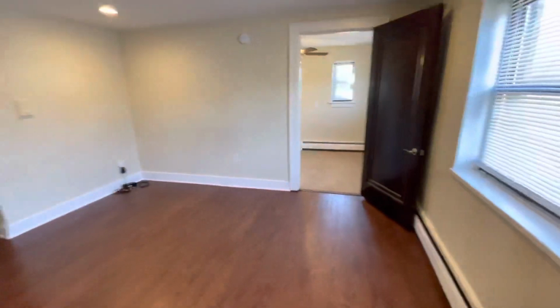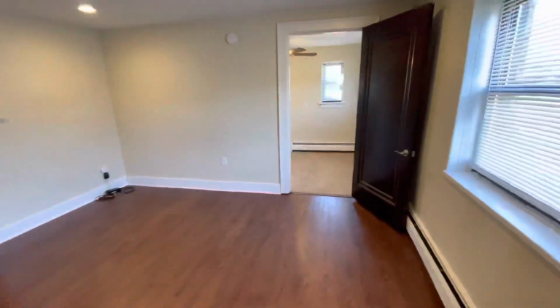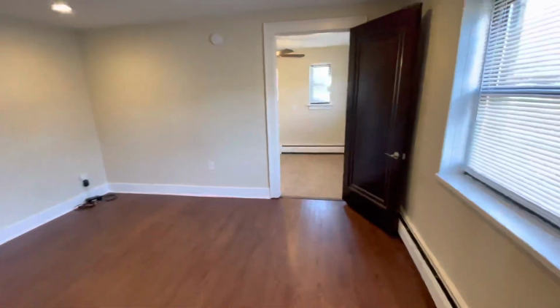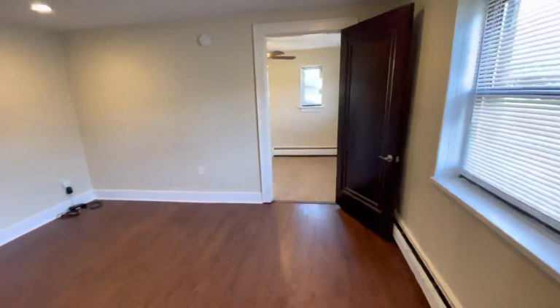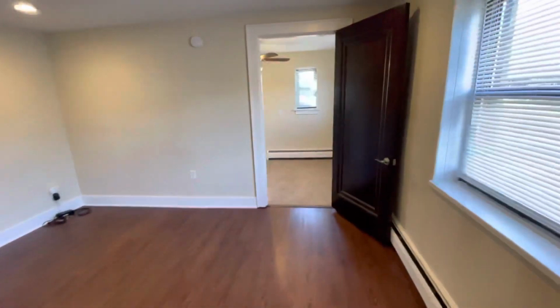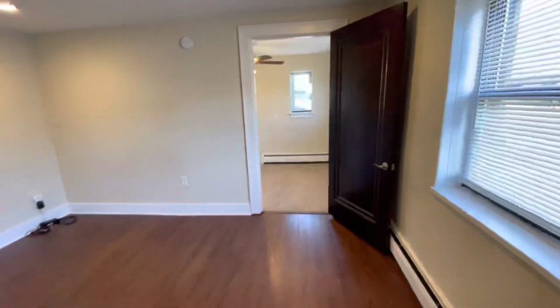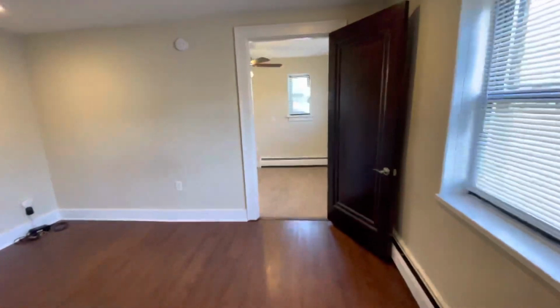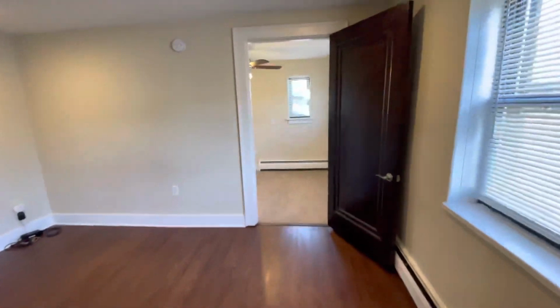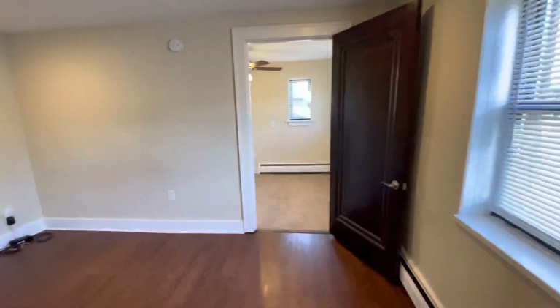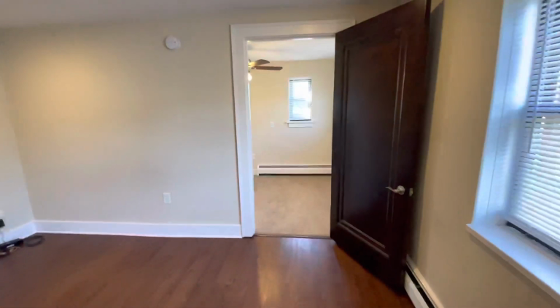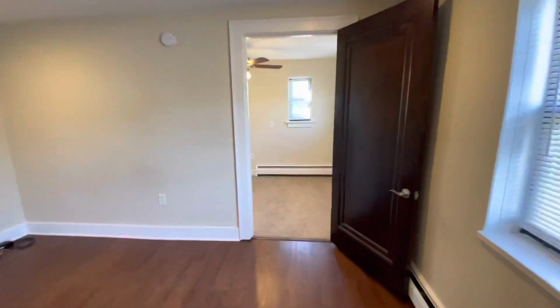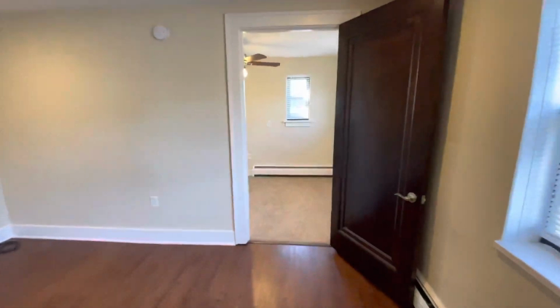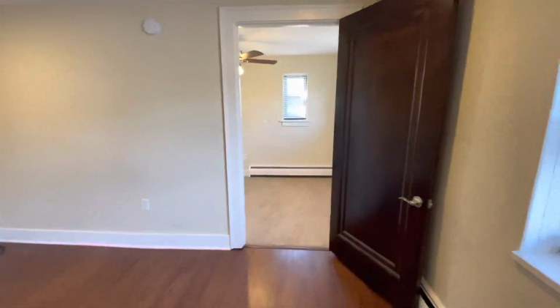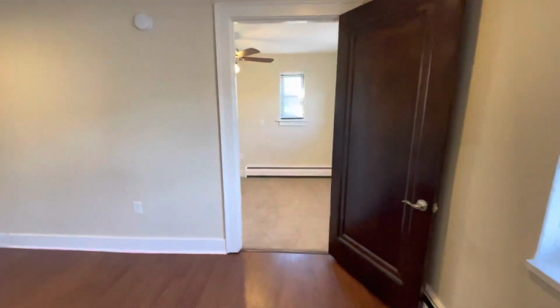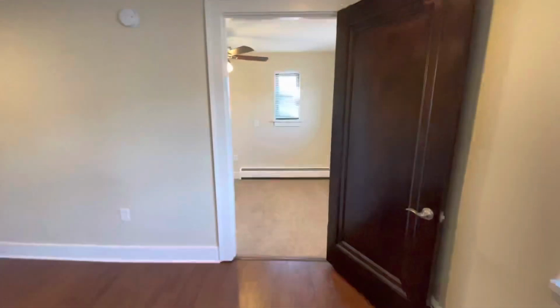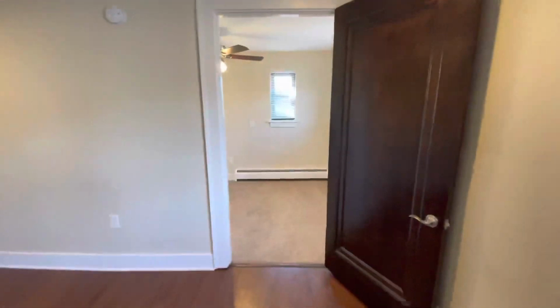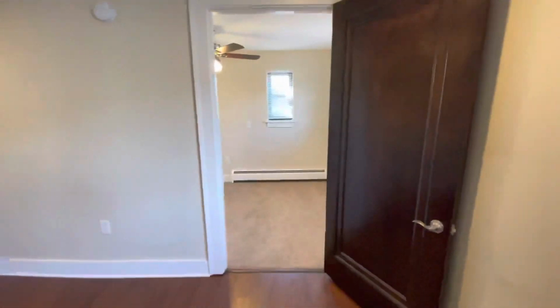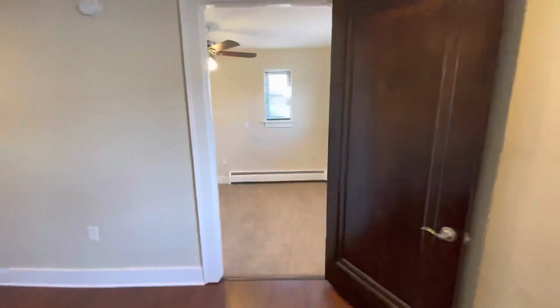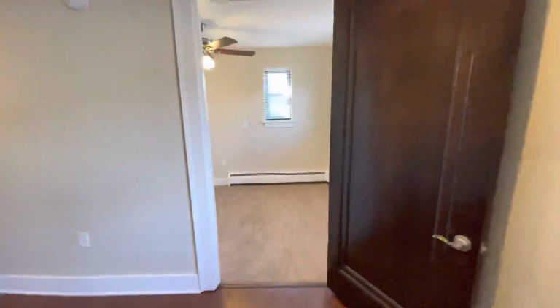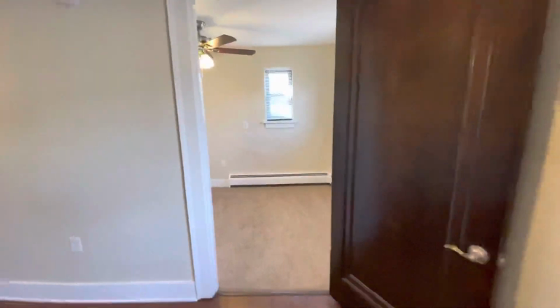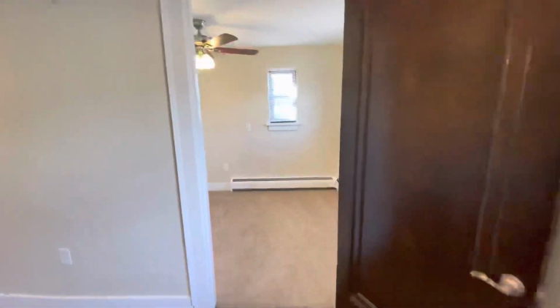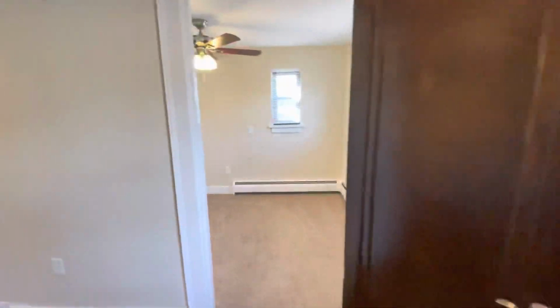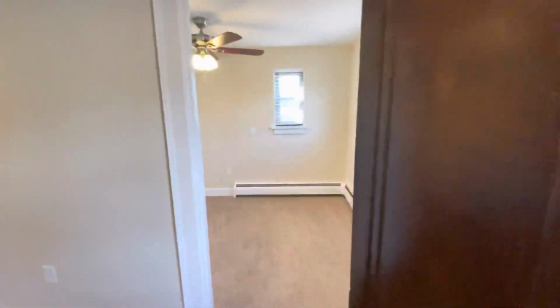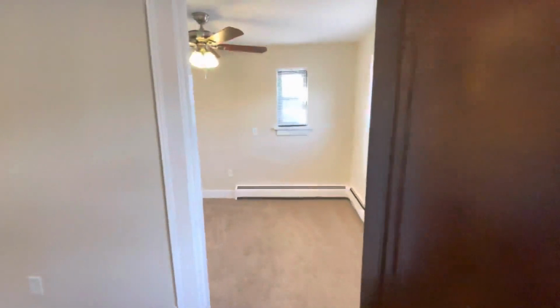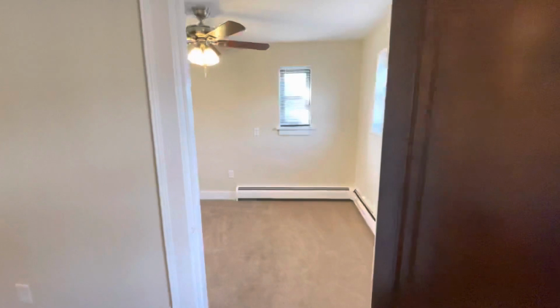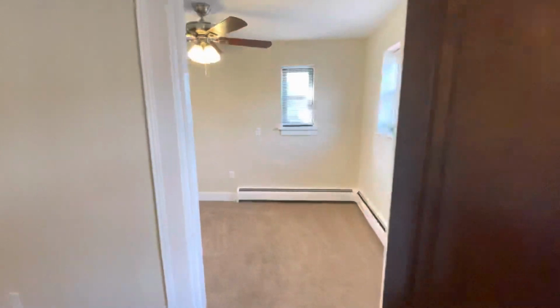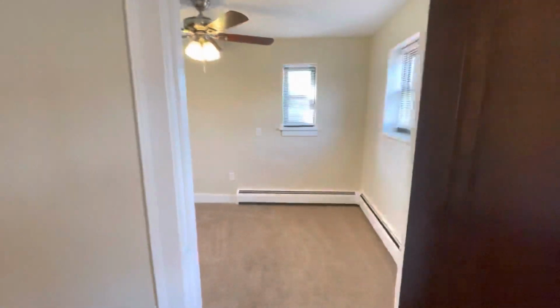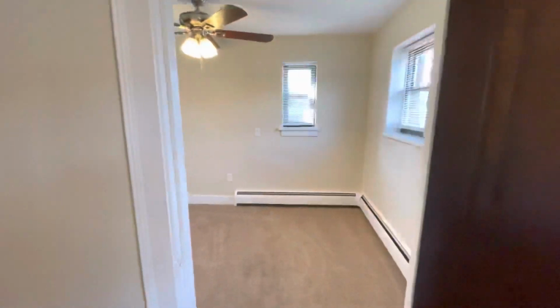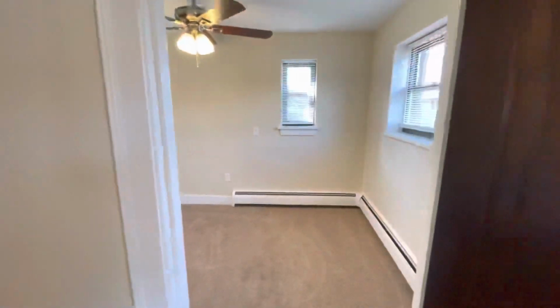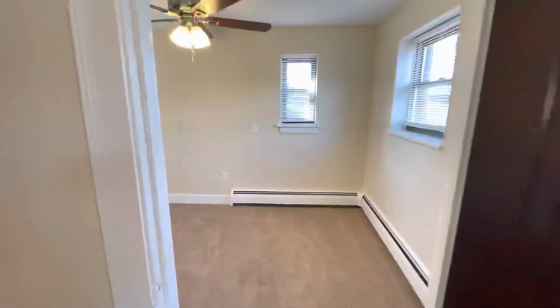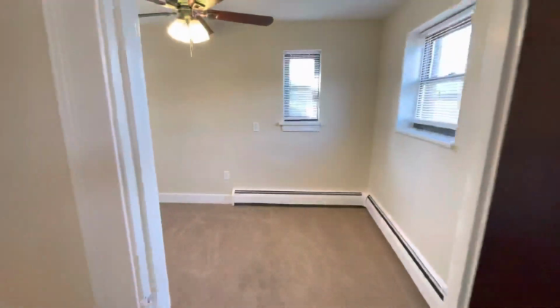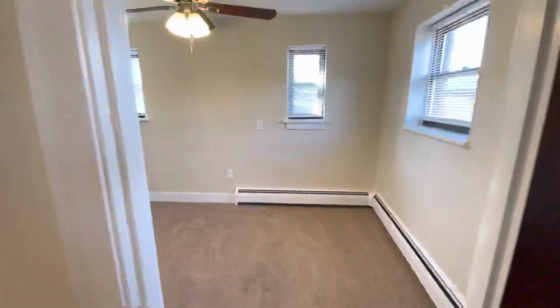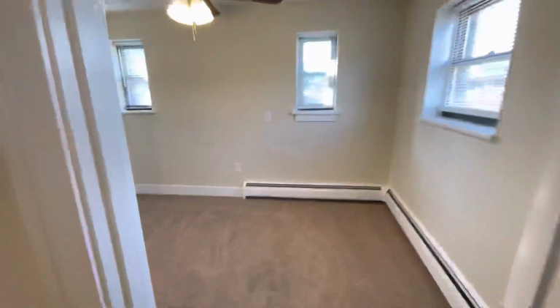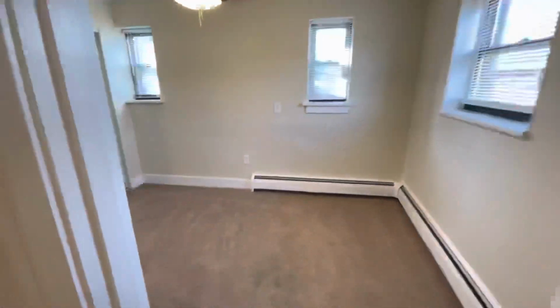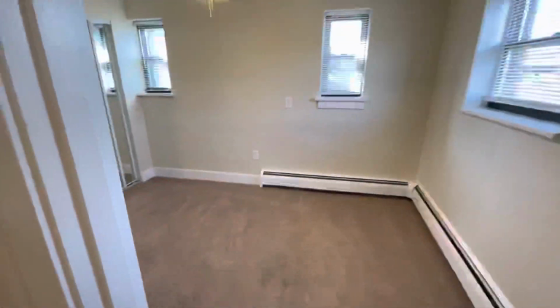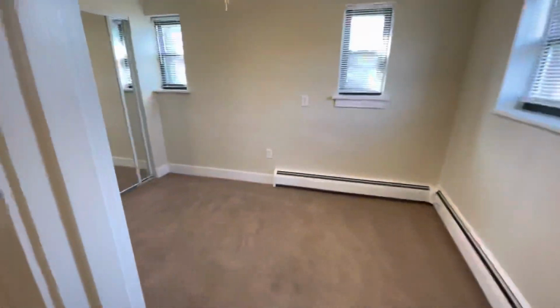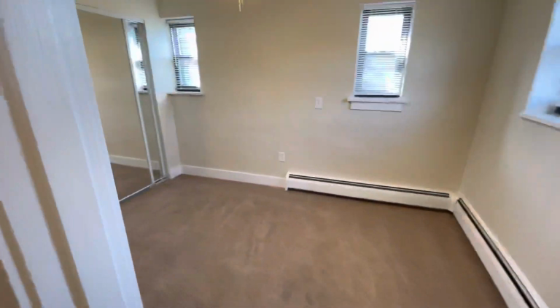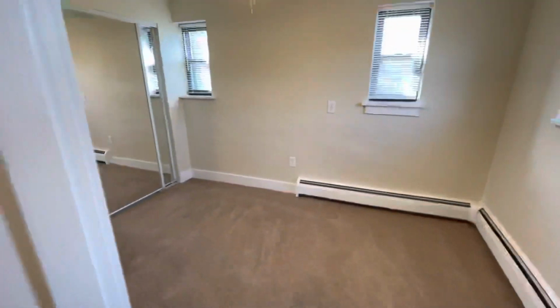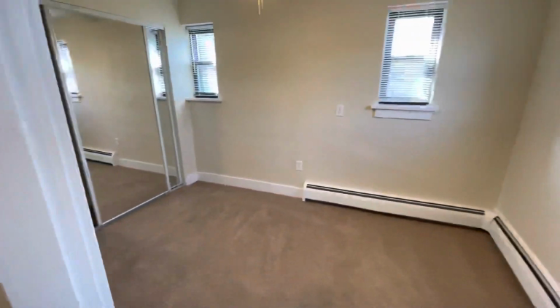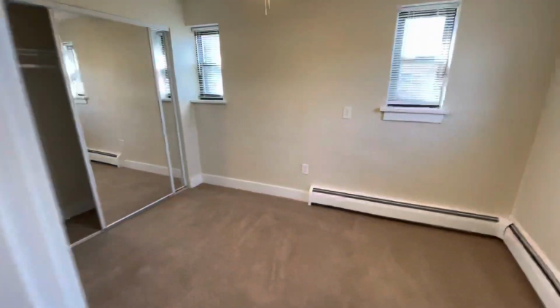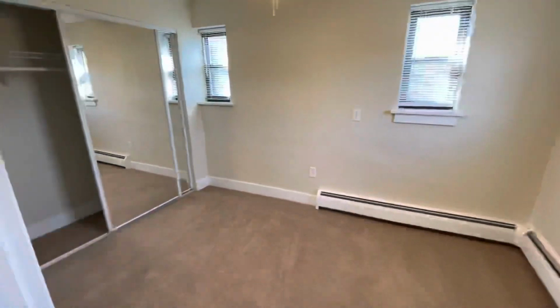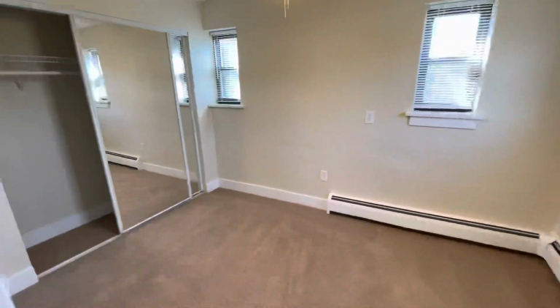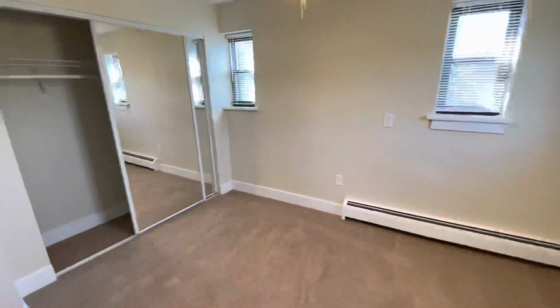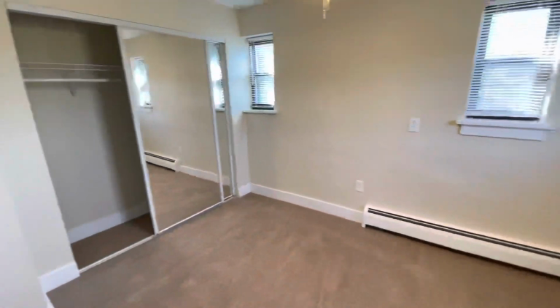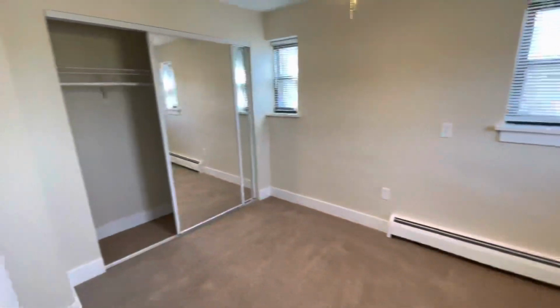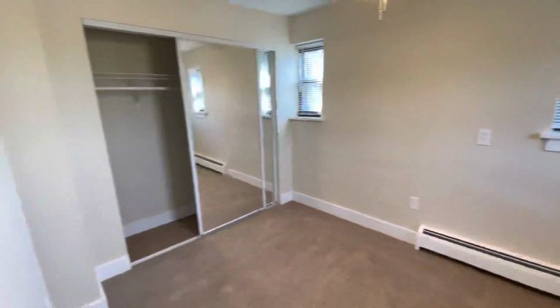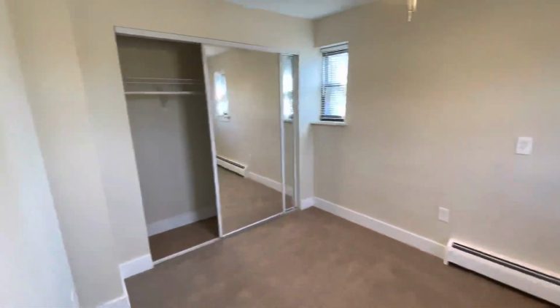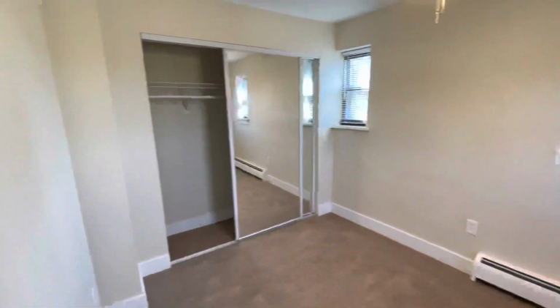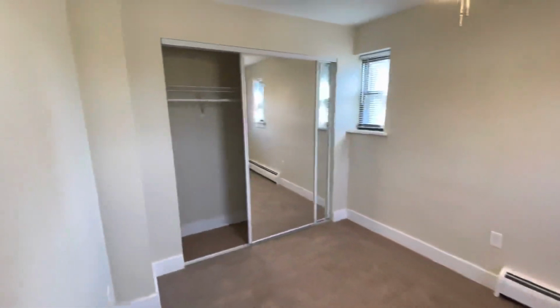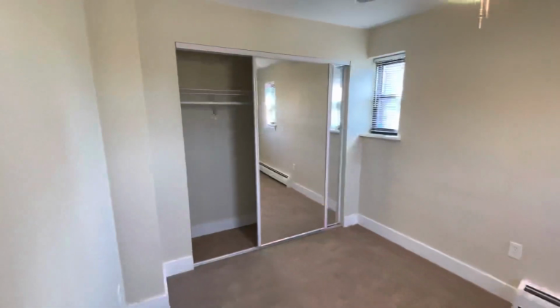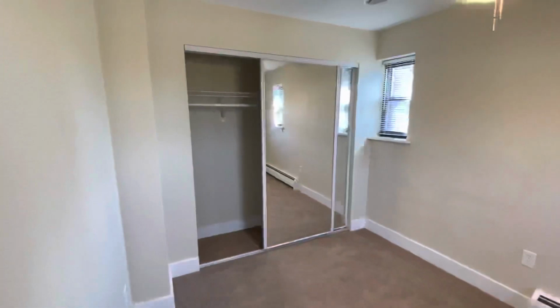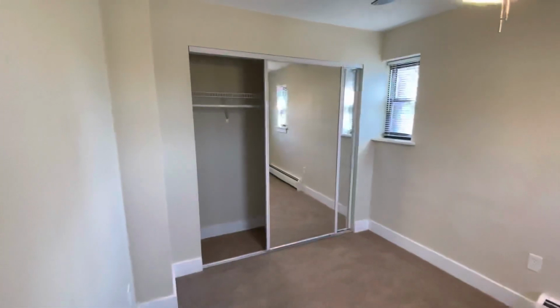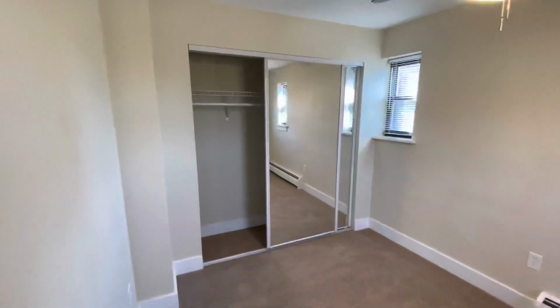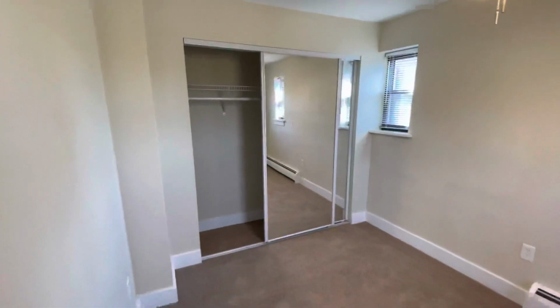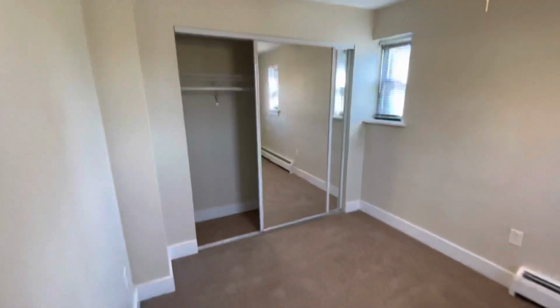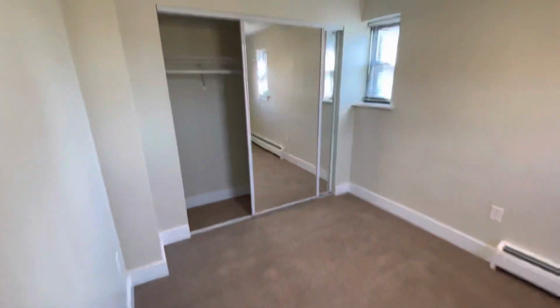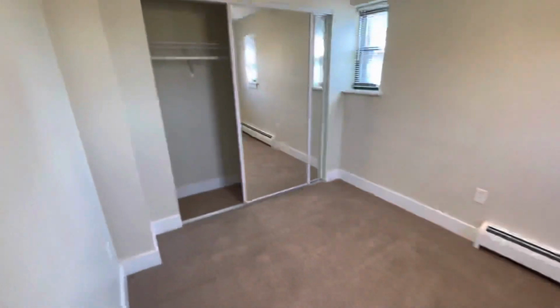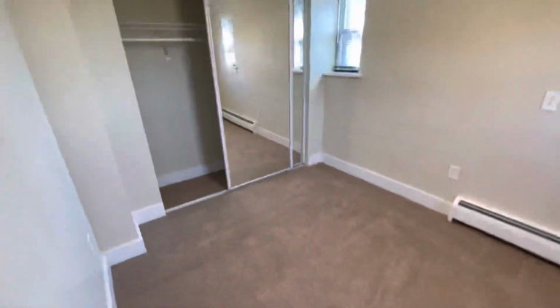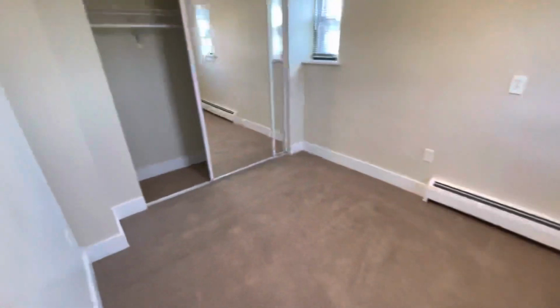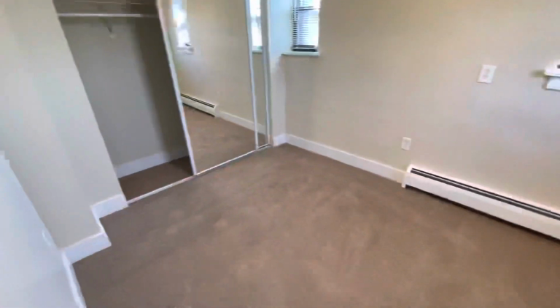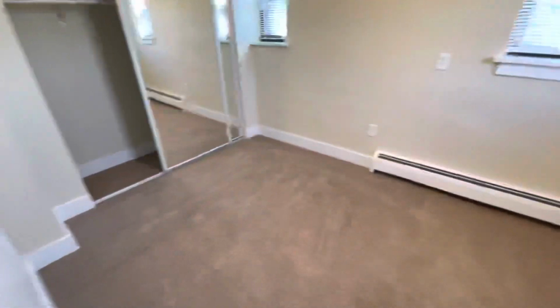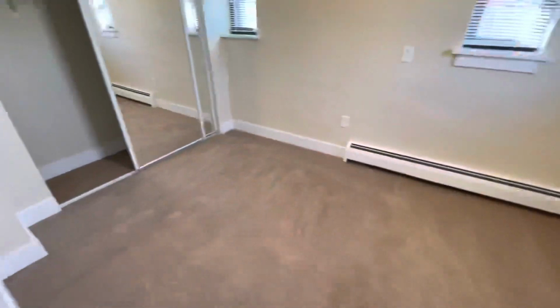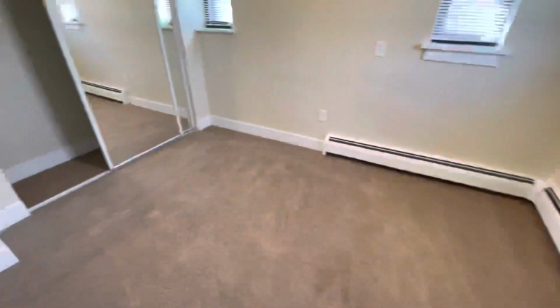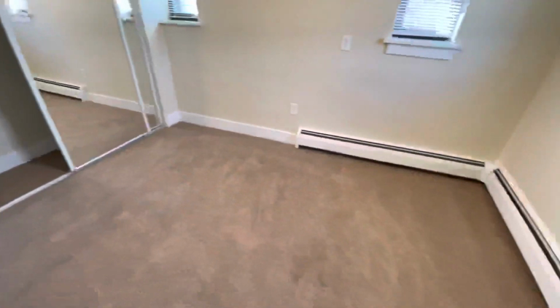We have a bedroom back here. Nice-sized closet, carpeted.